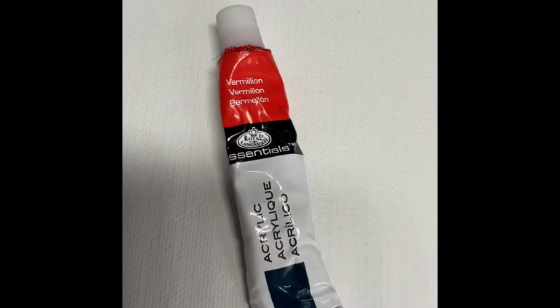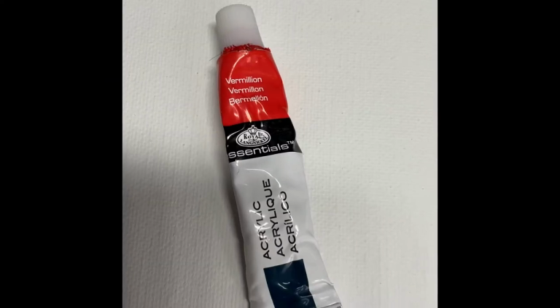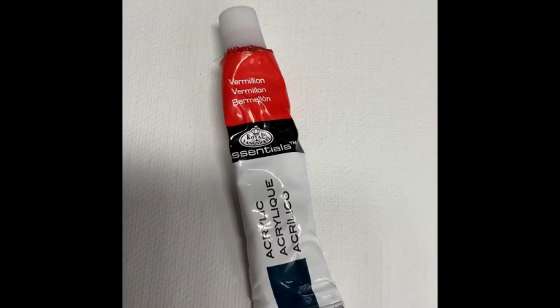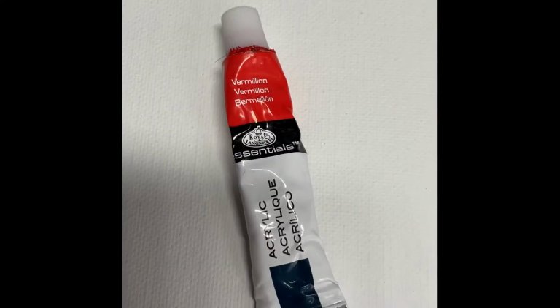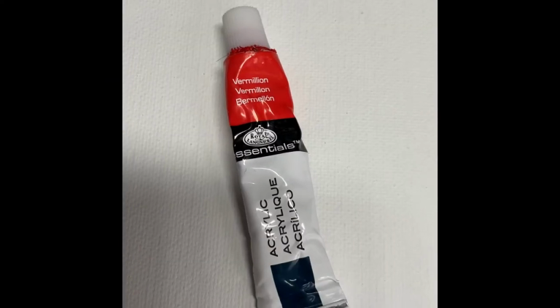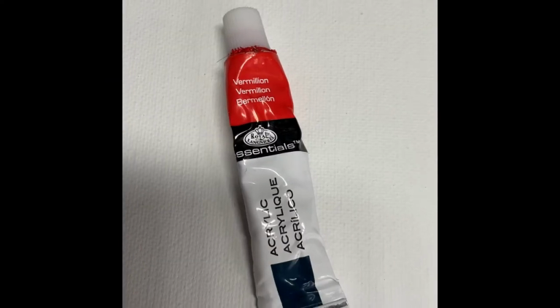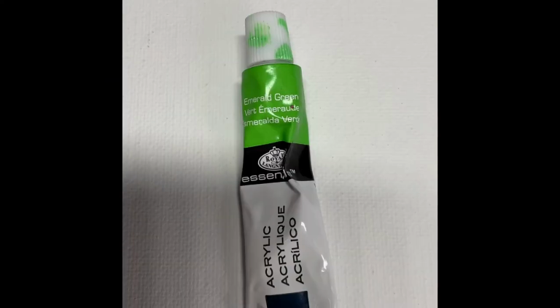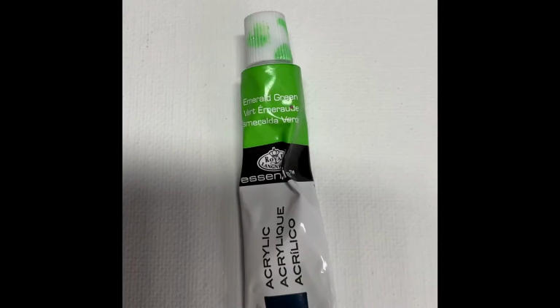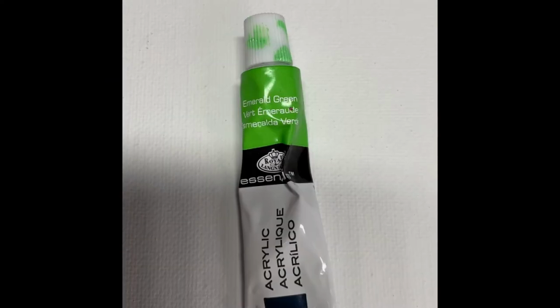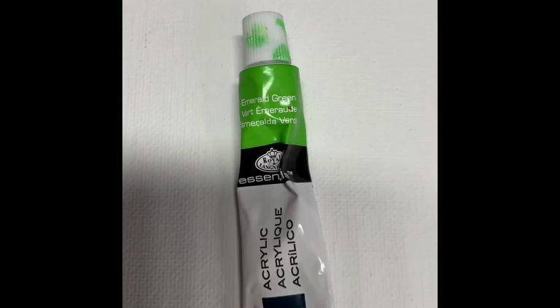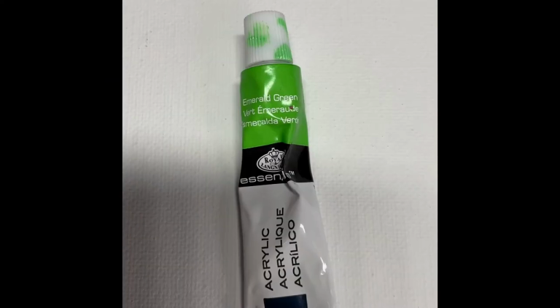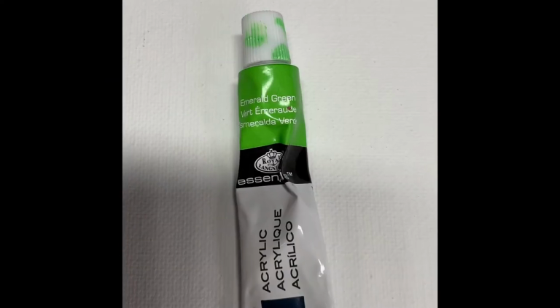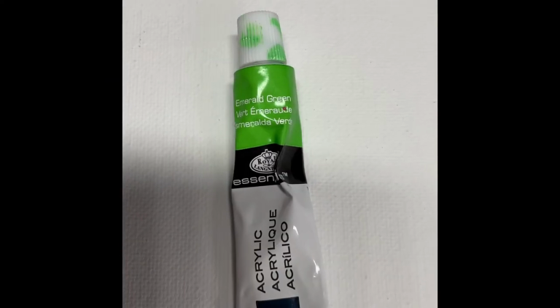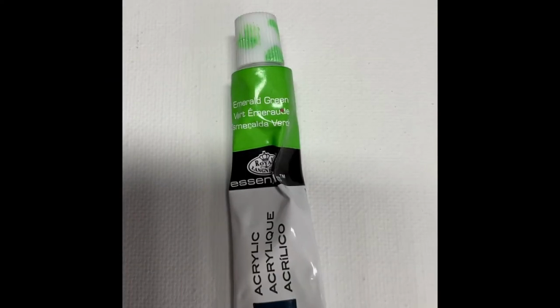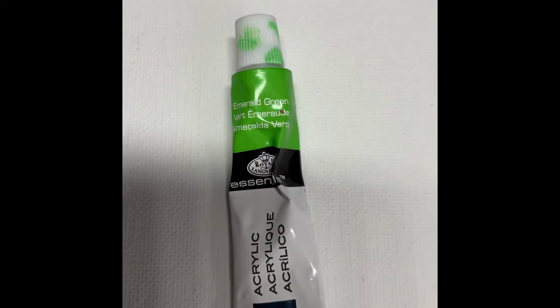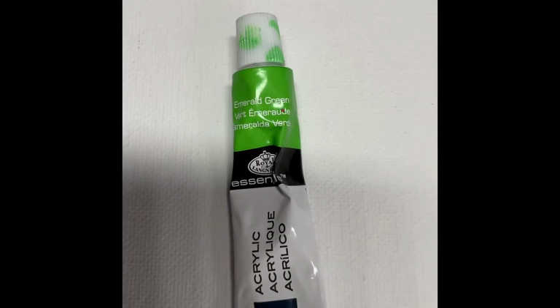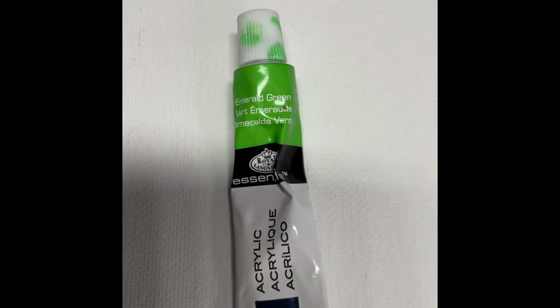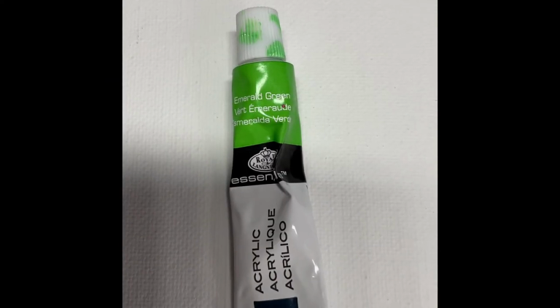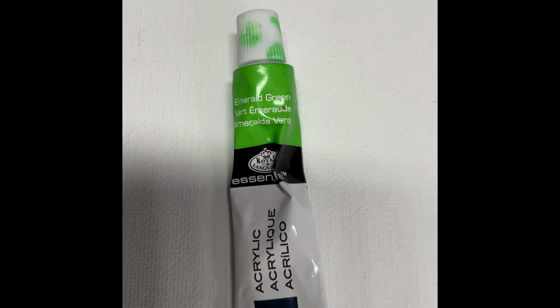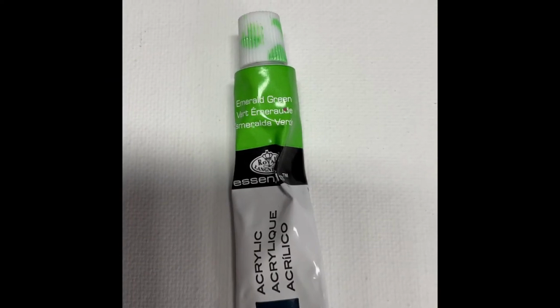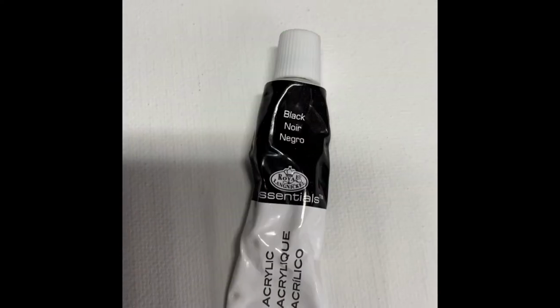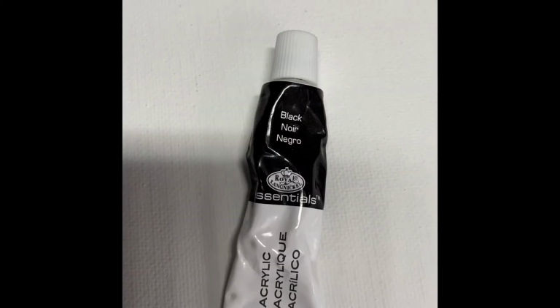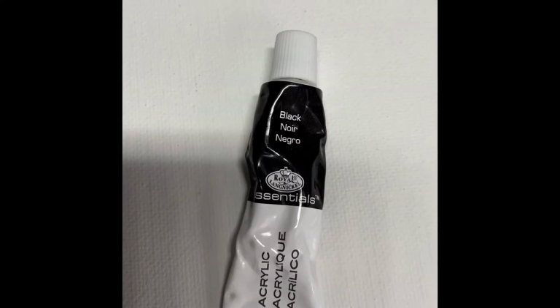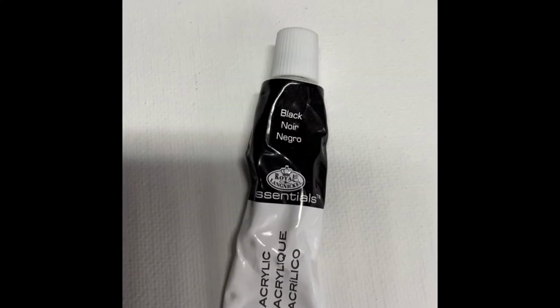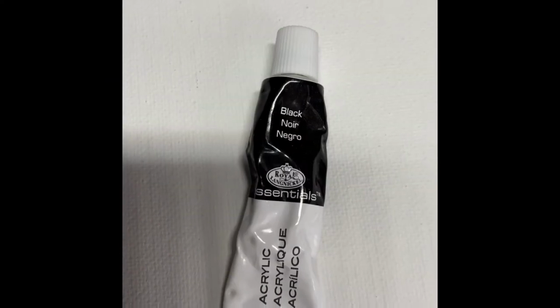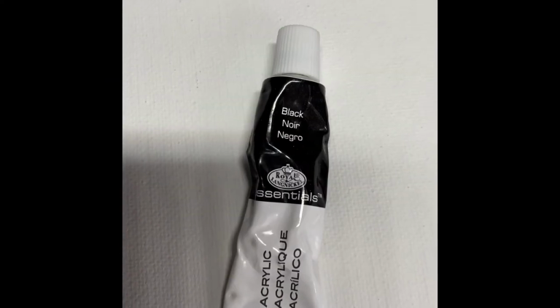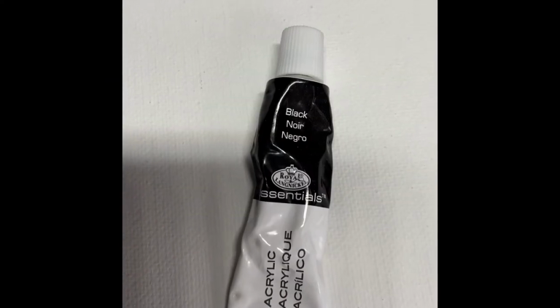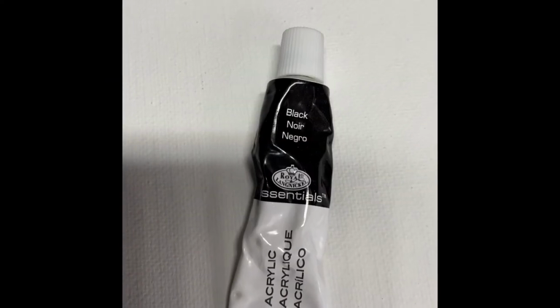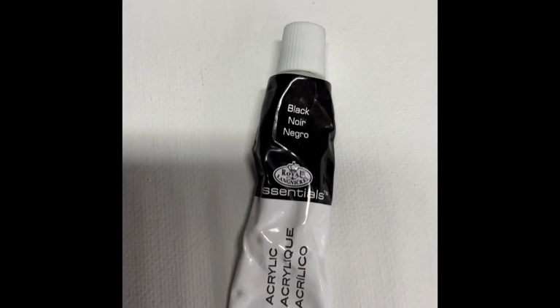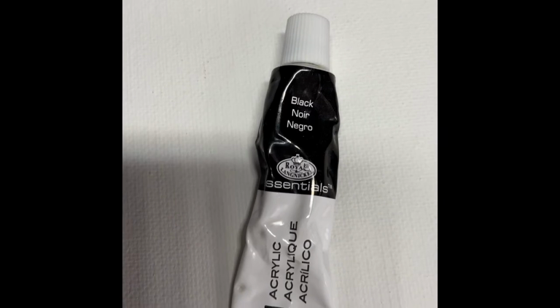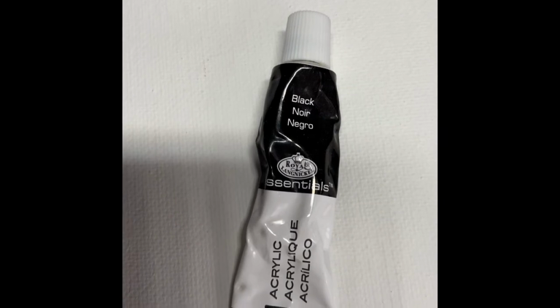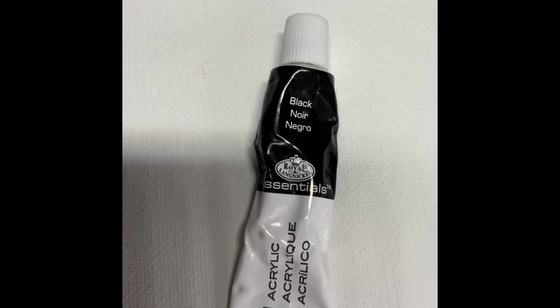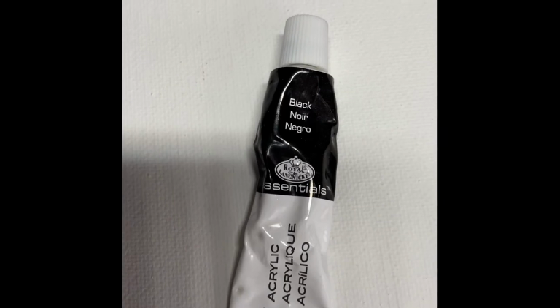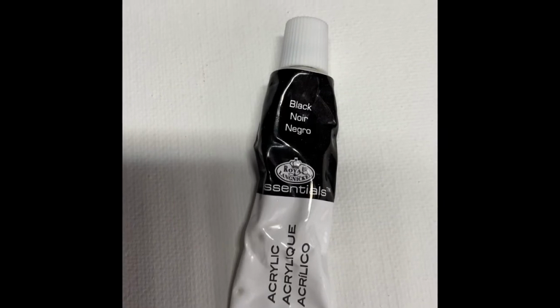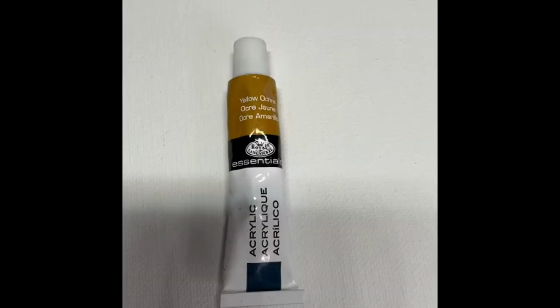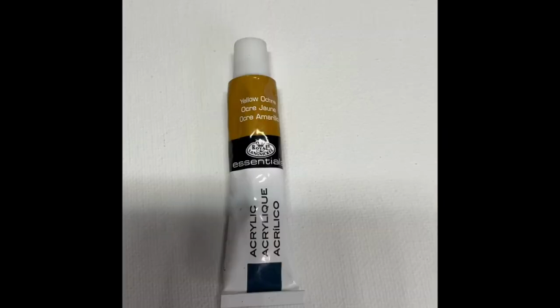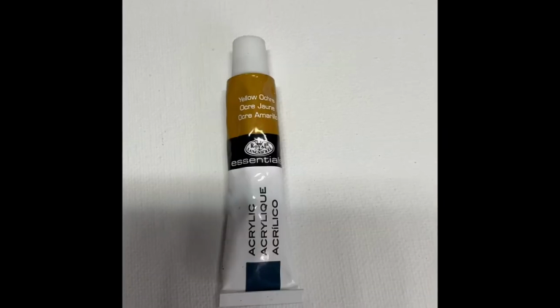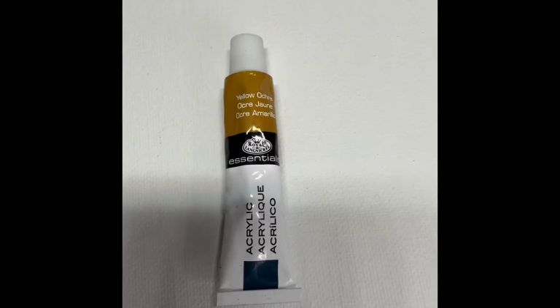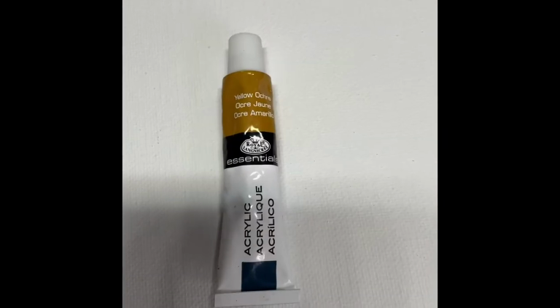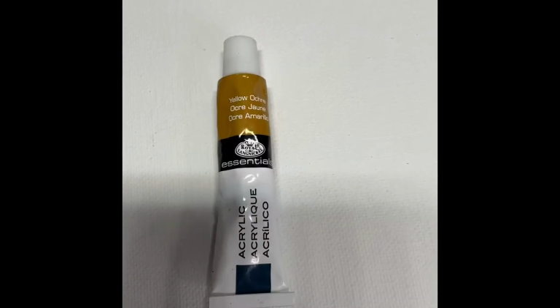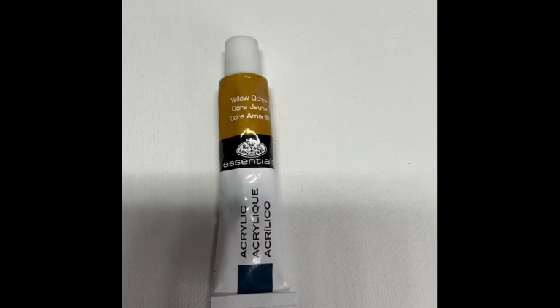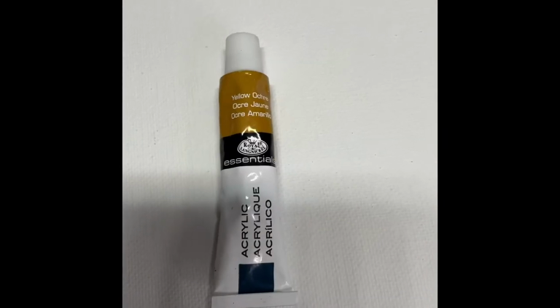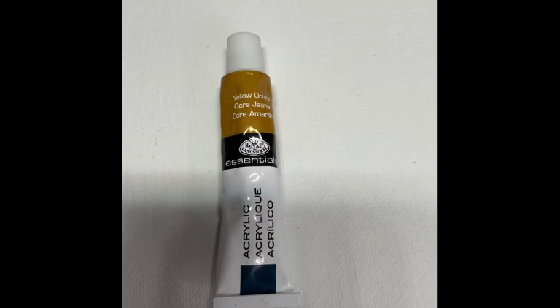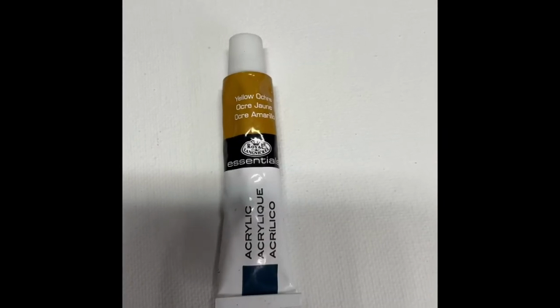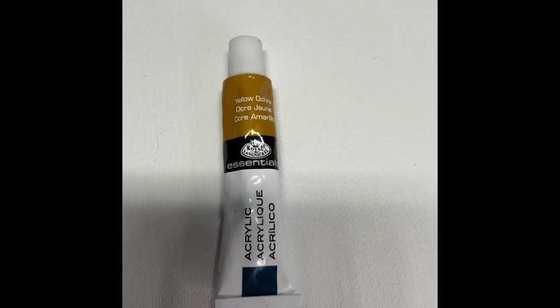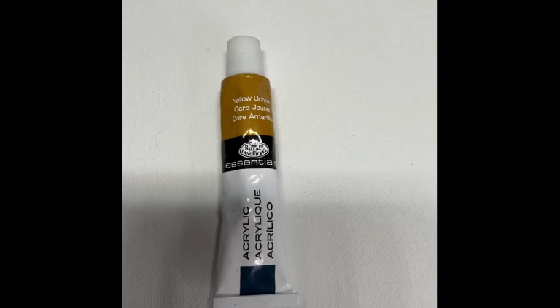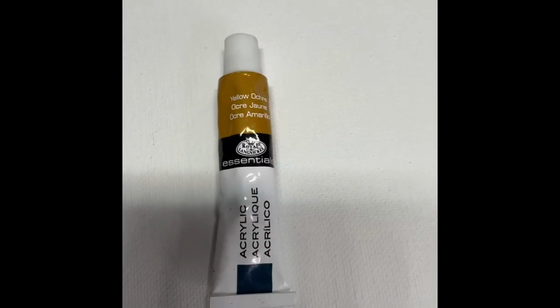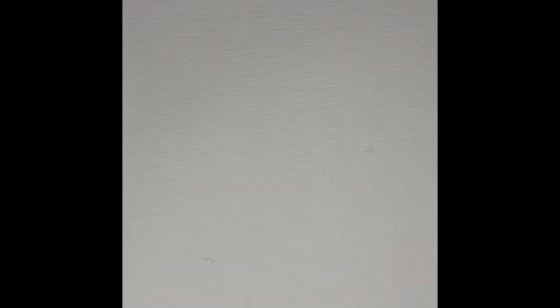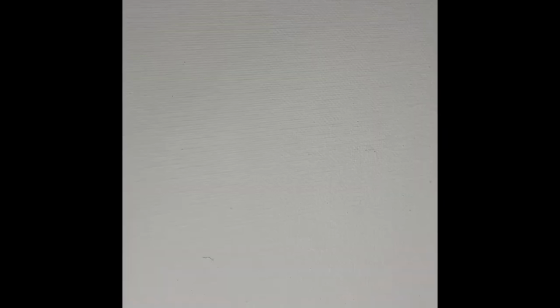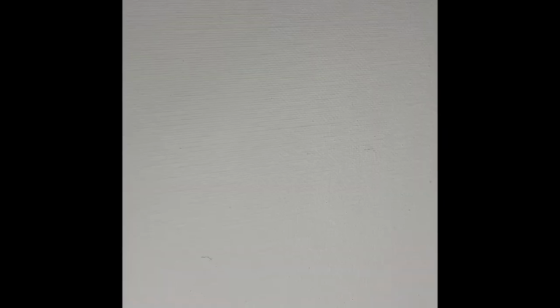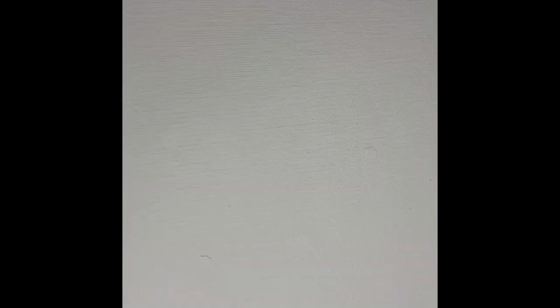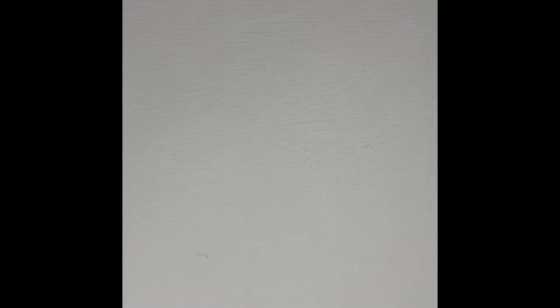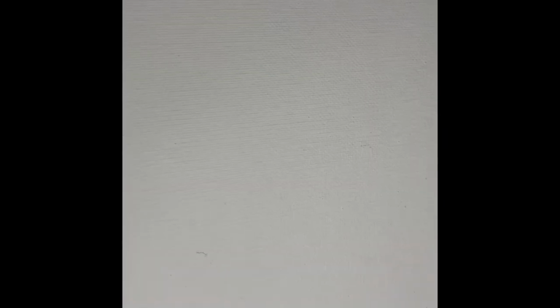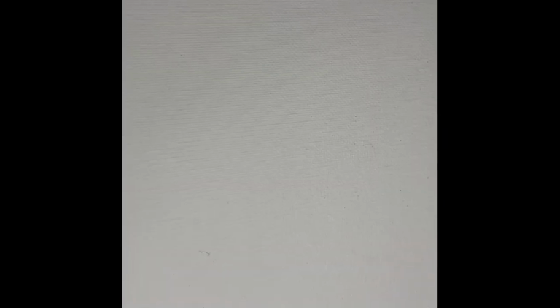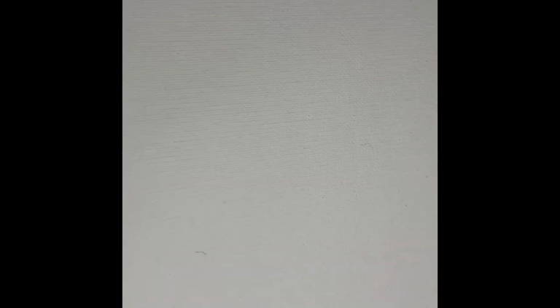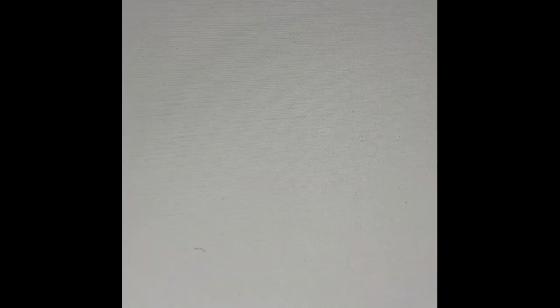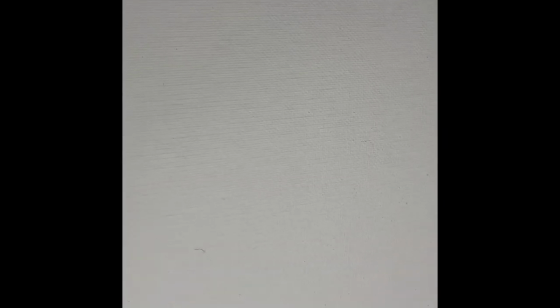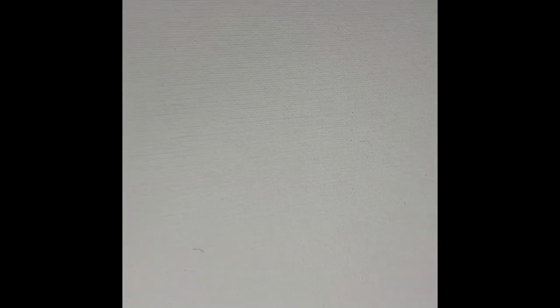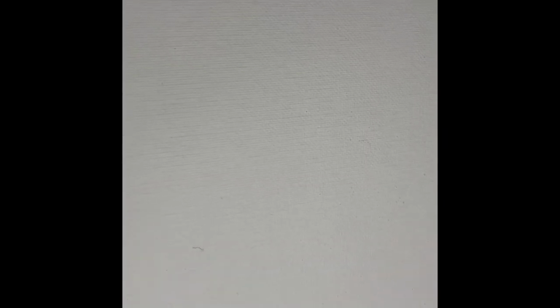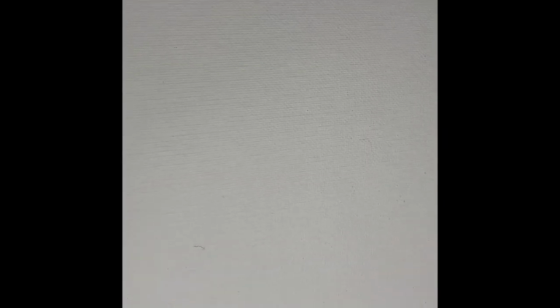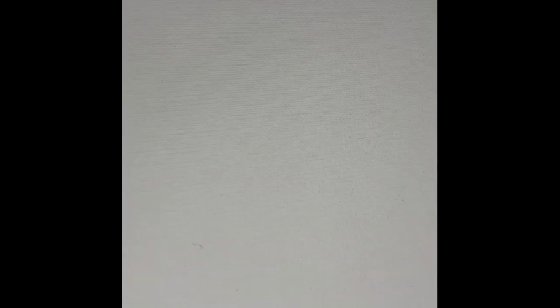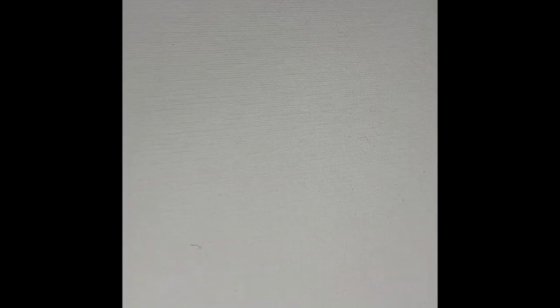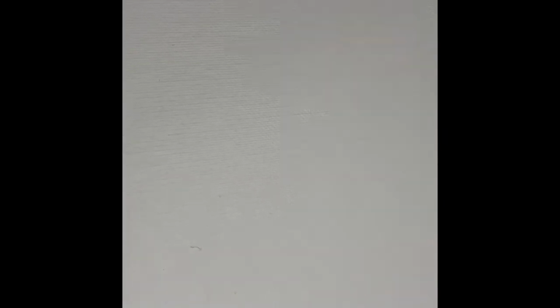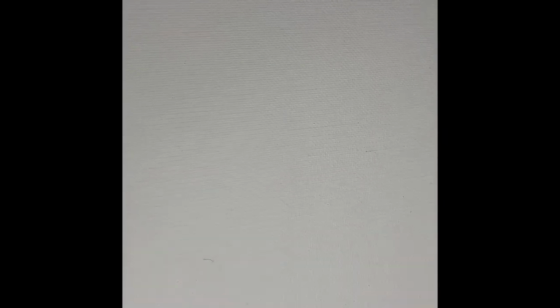Vermilion red, emerald green, black, and some yellow oranges, and a white canvas.